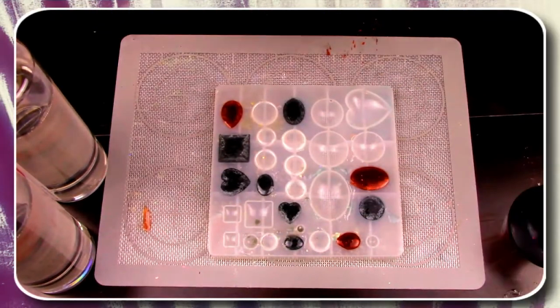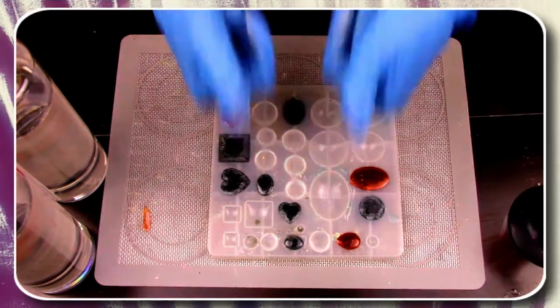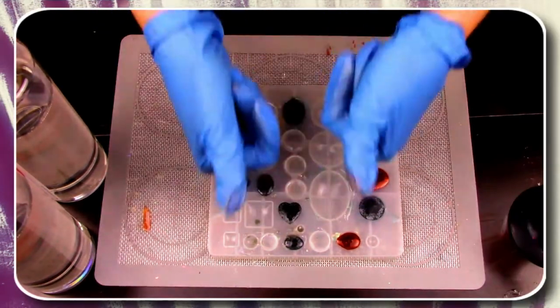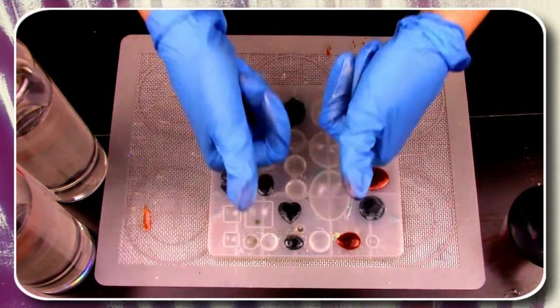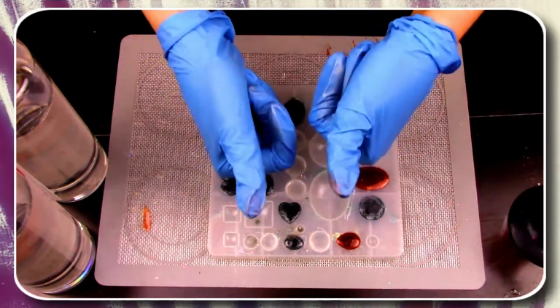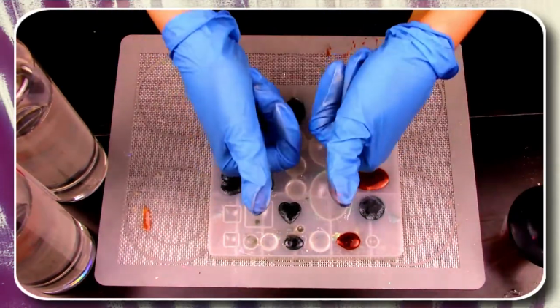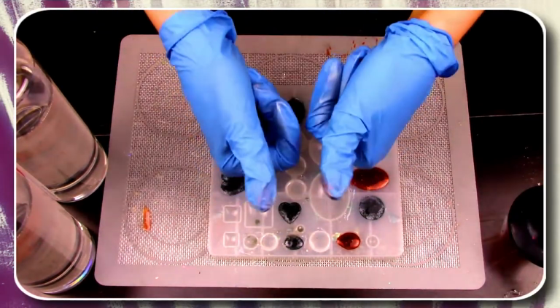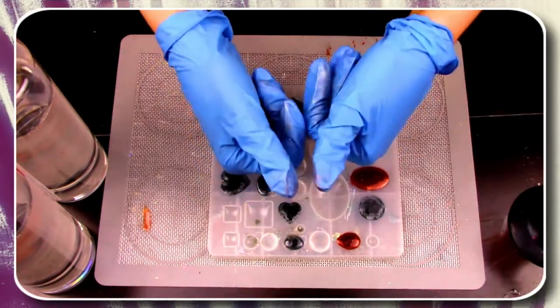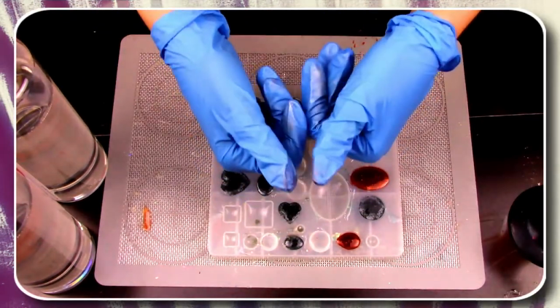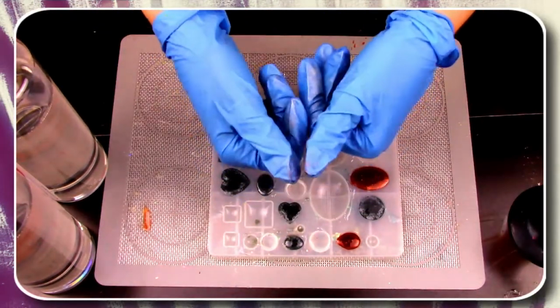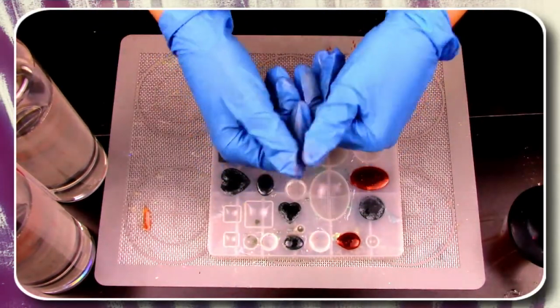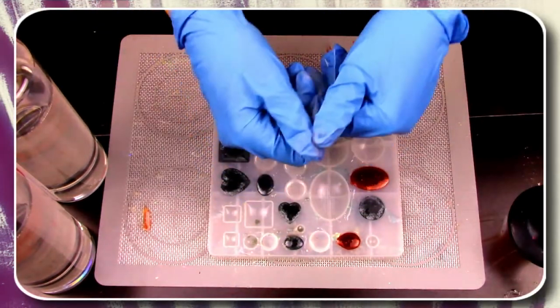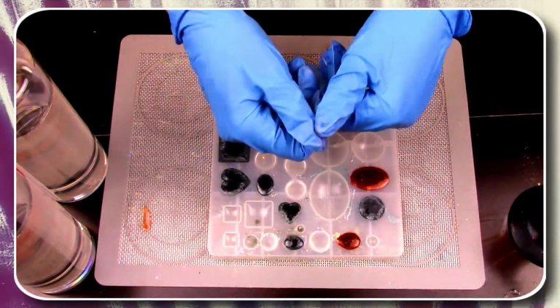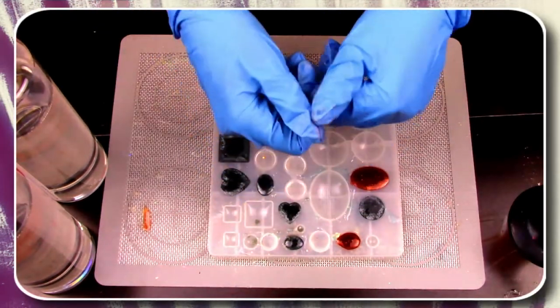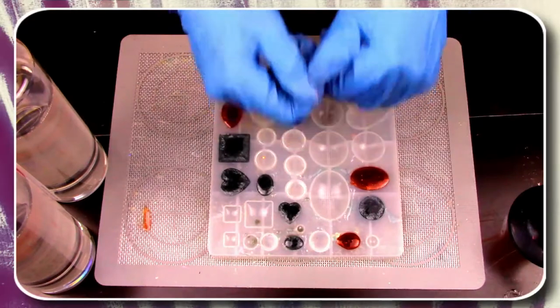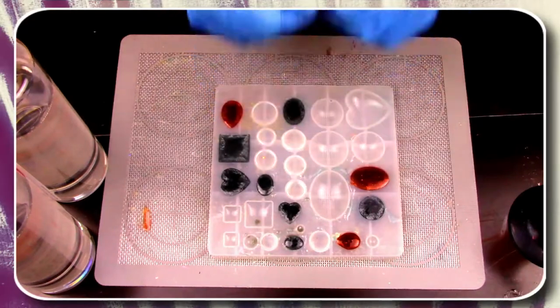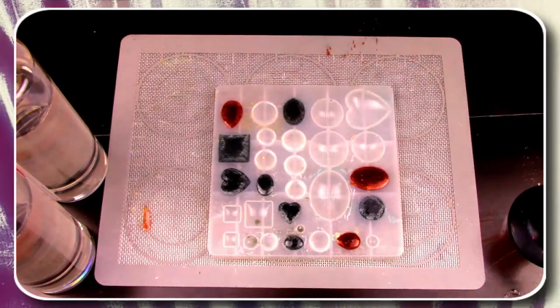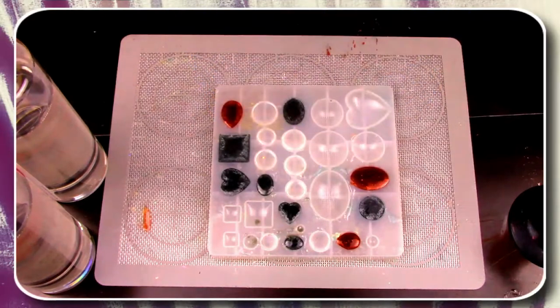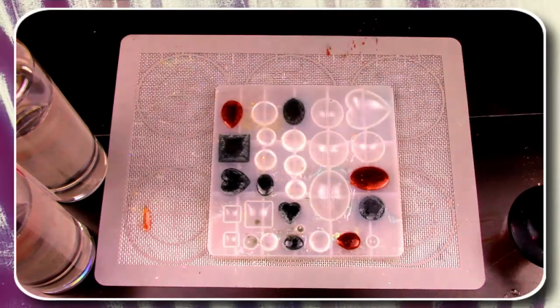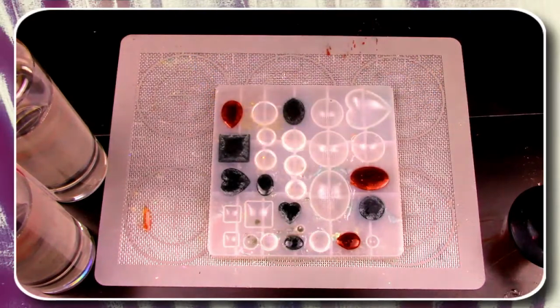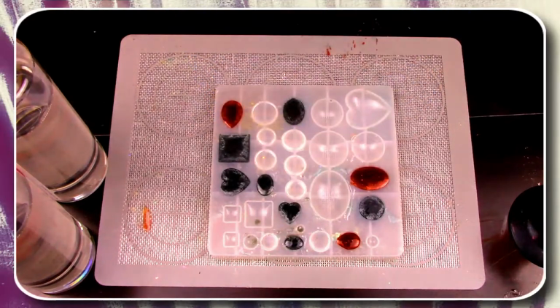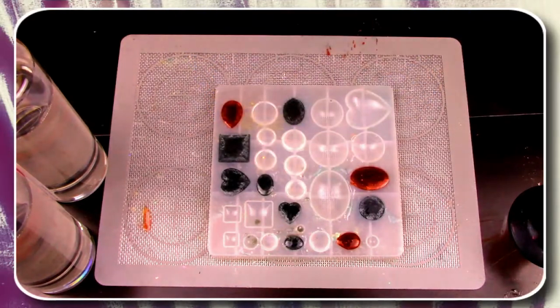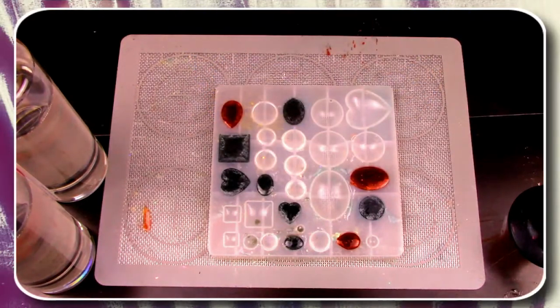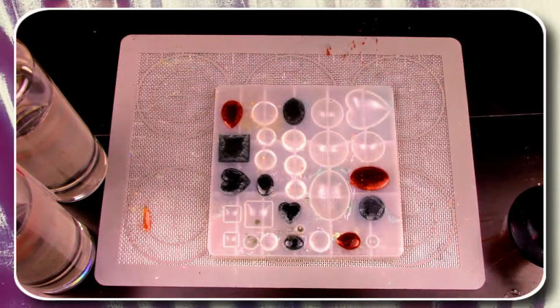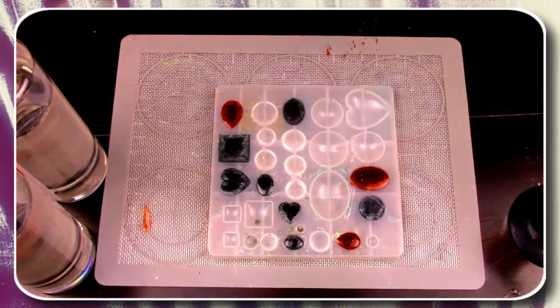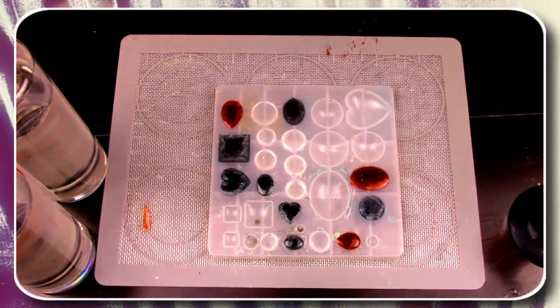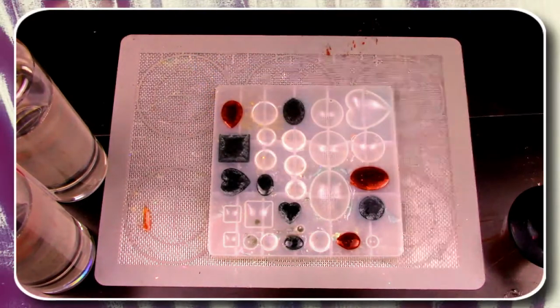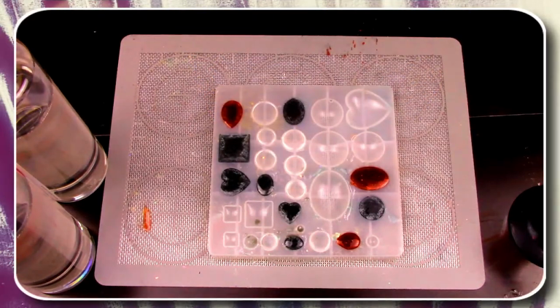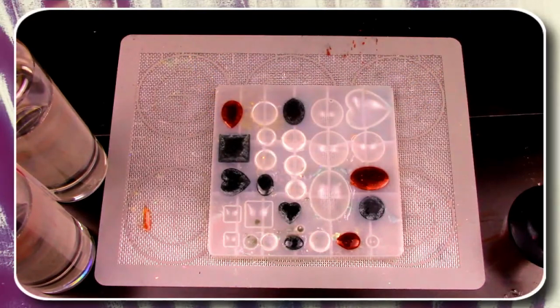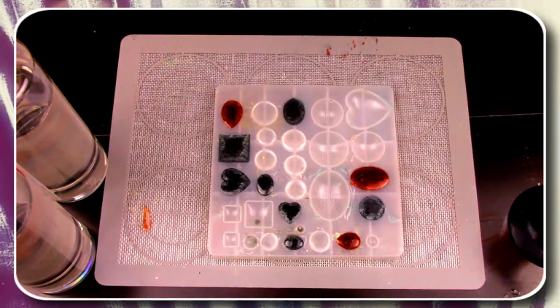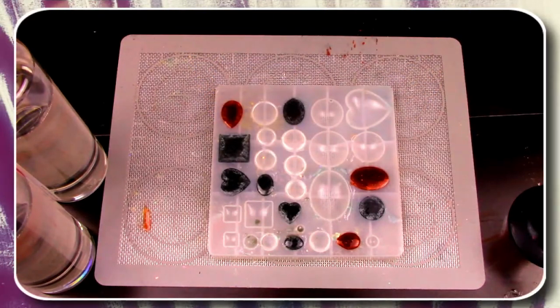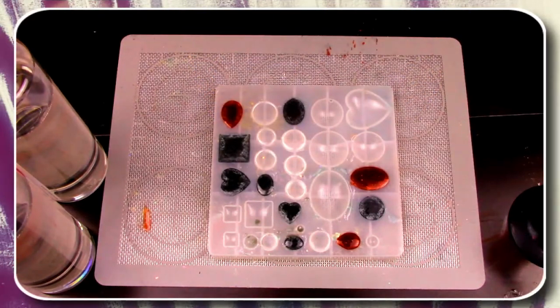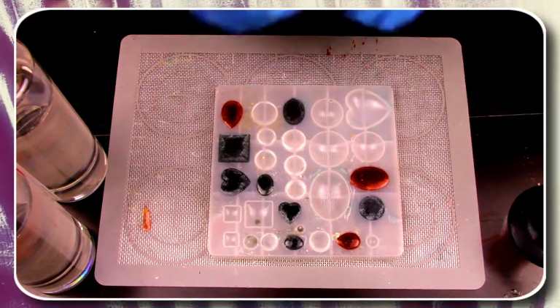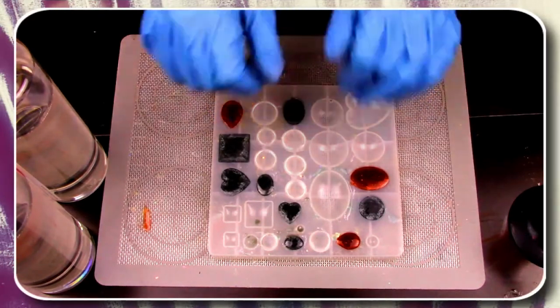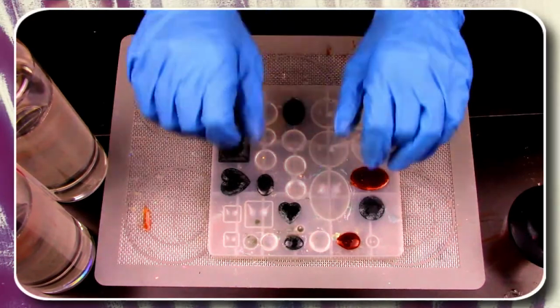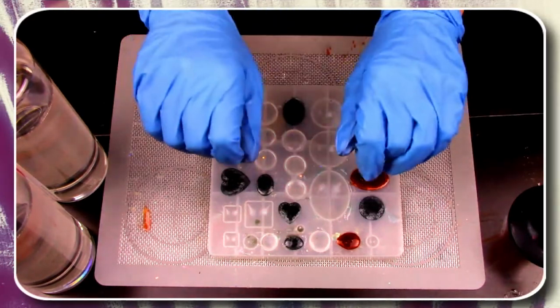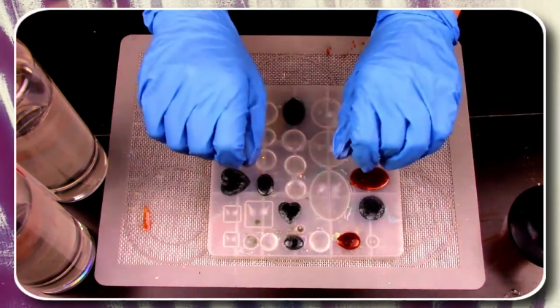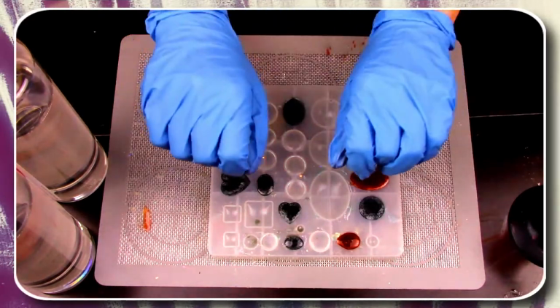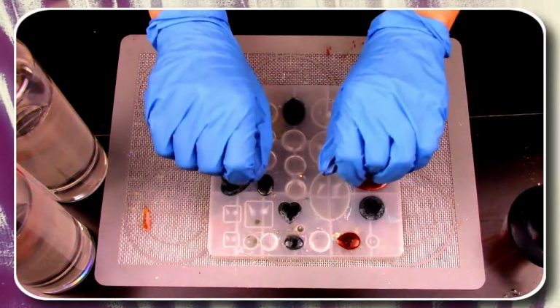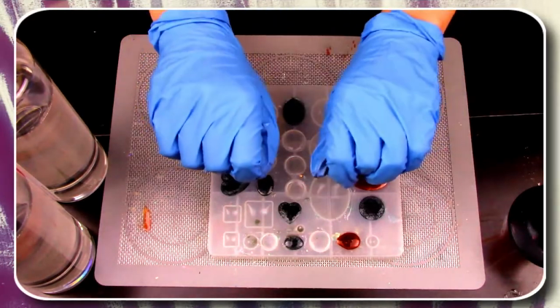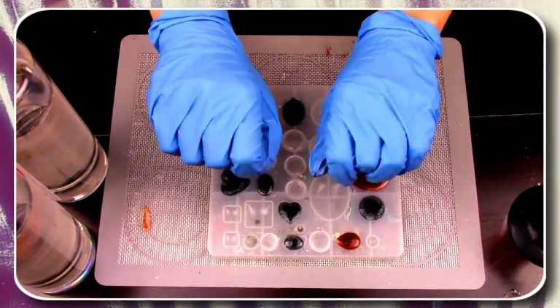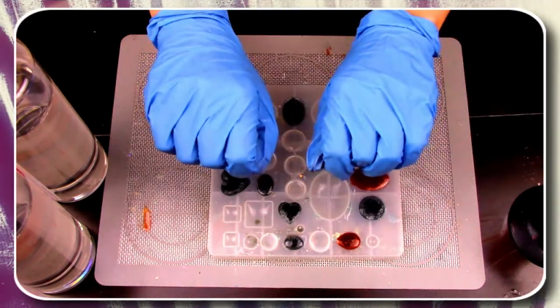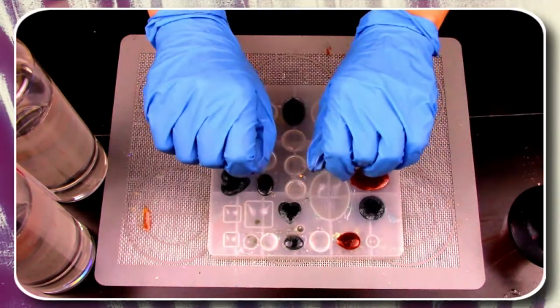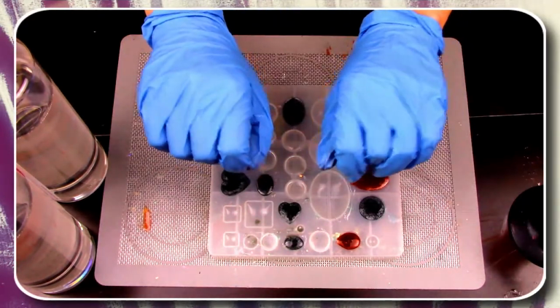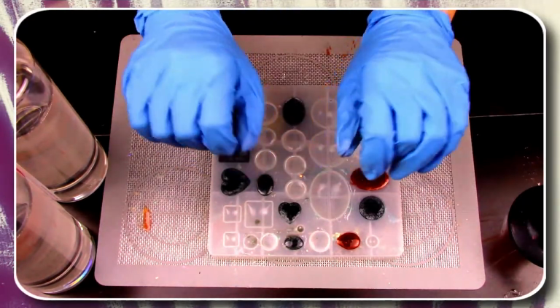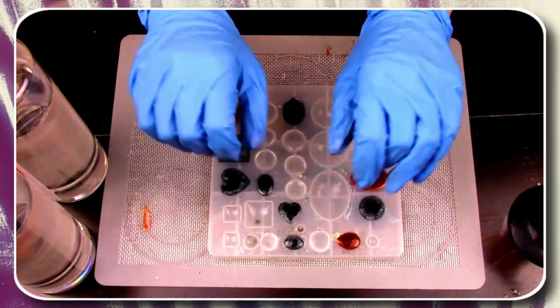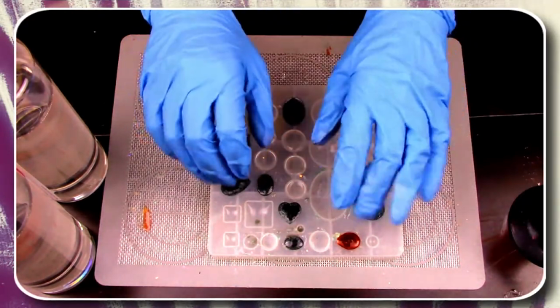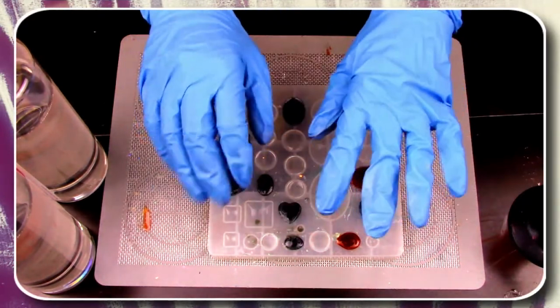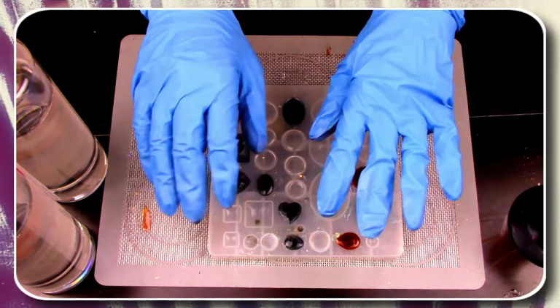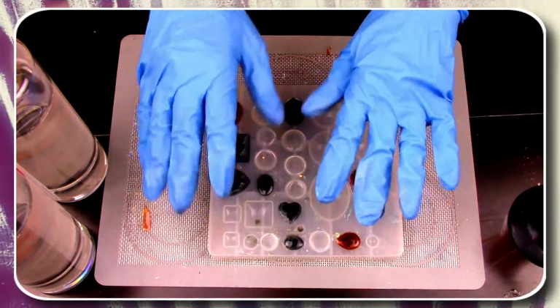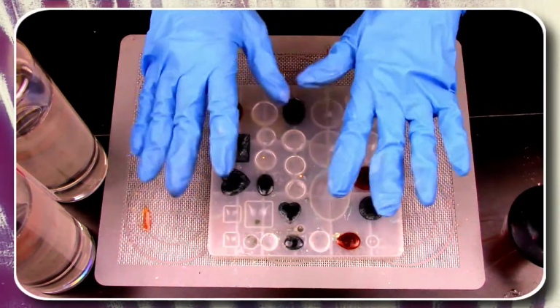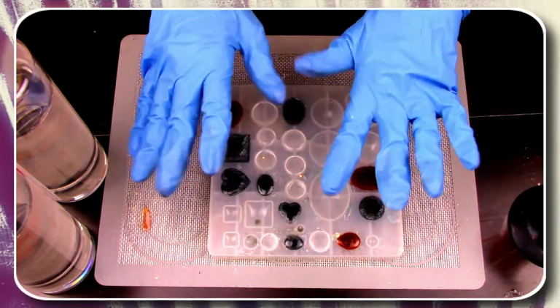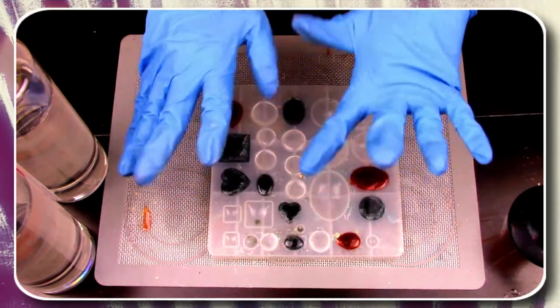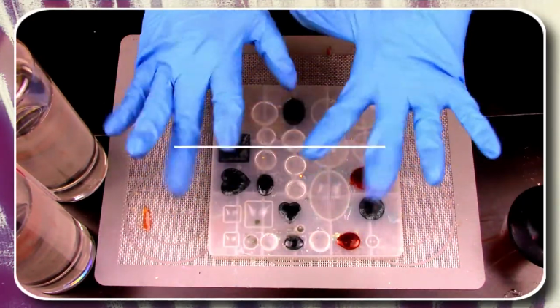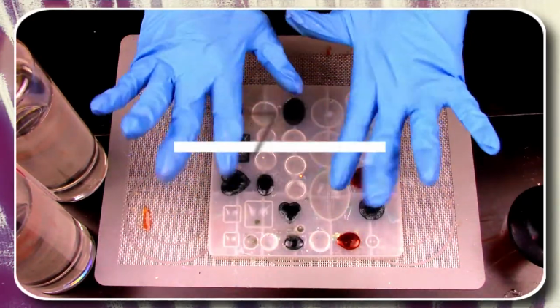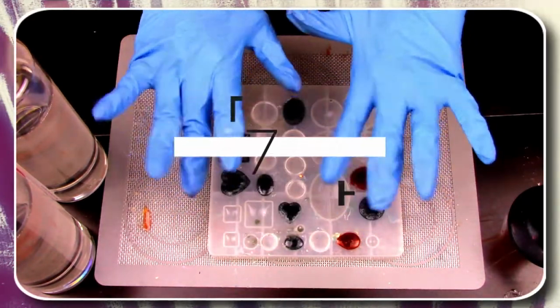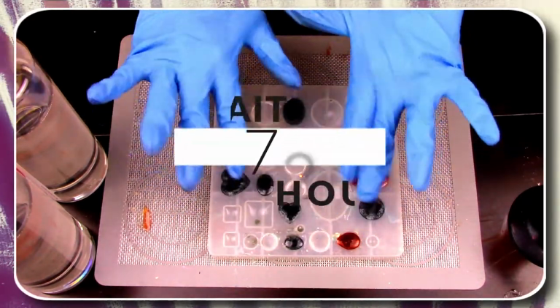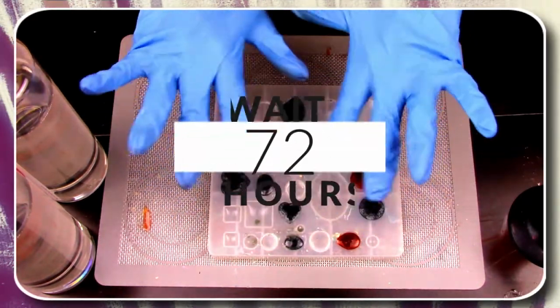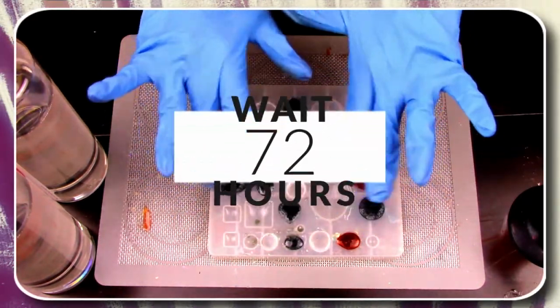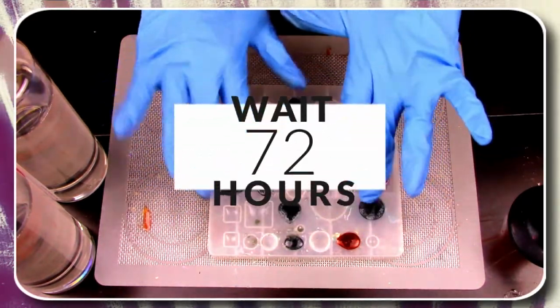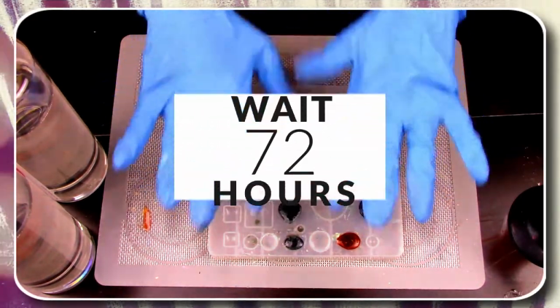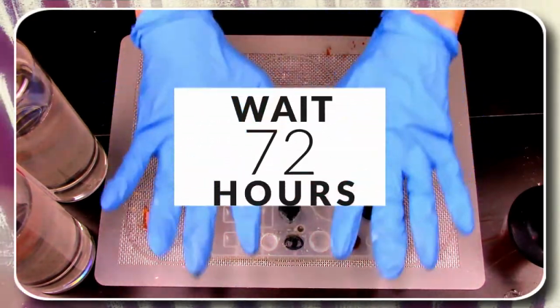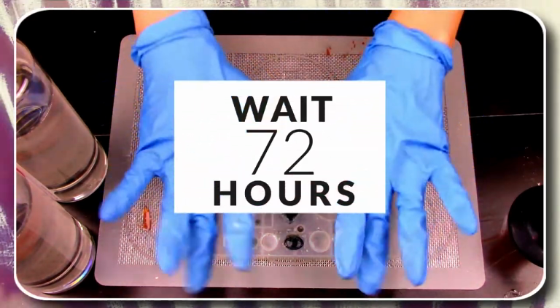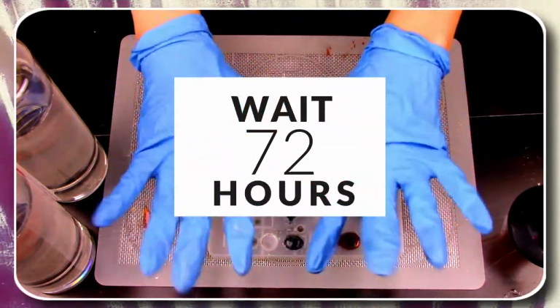This portion of the project is finally done. Now it's time to wait 72 hours for these to fully set.